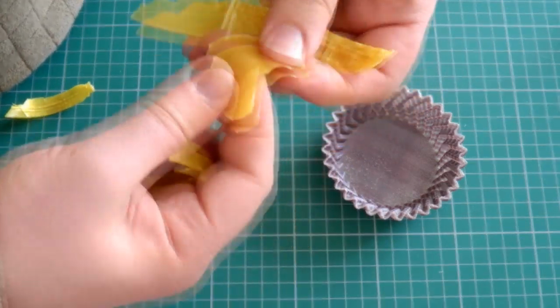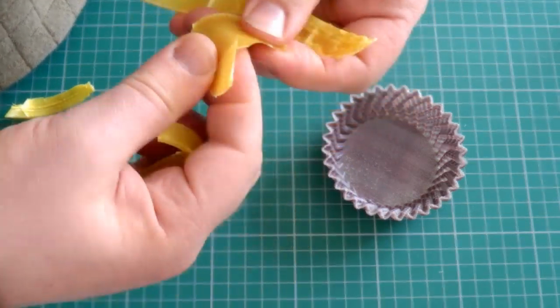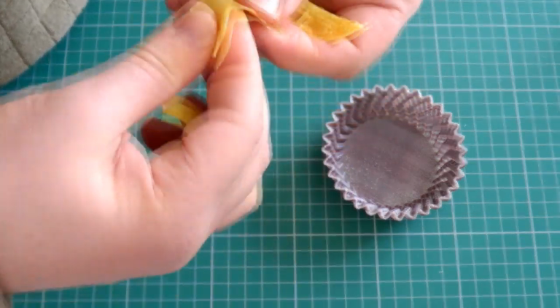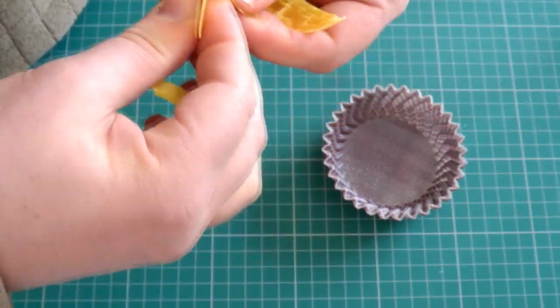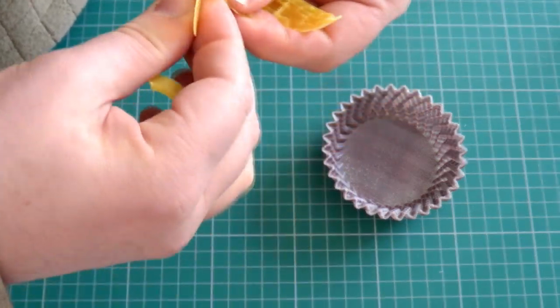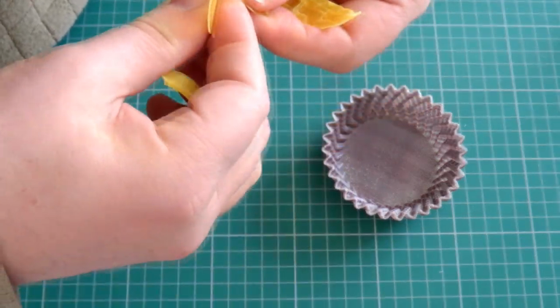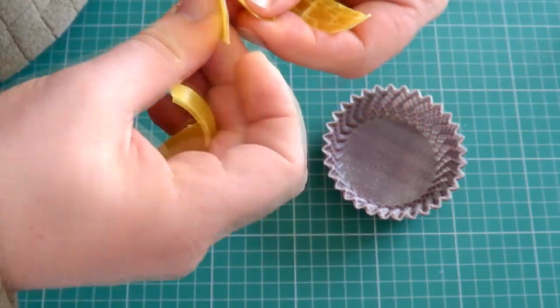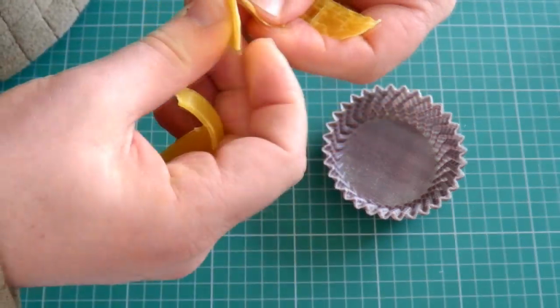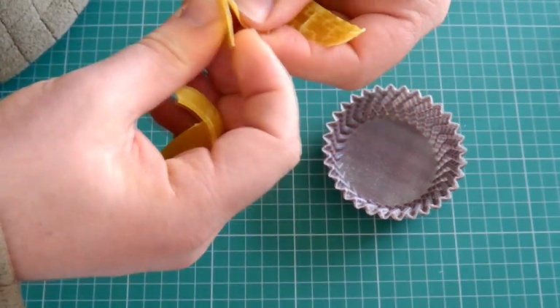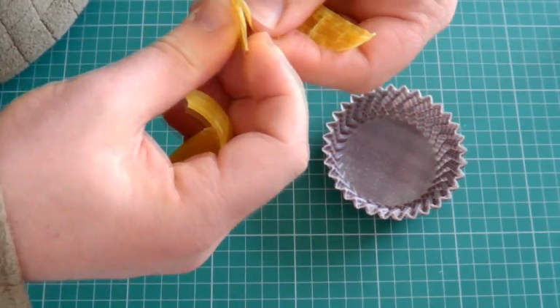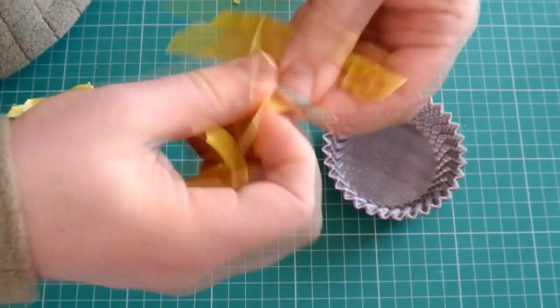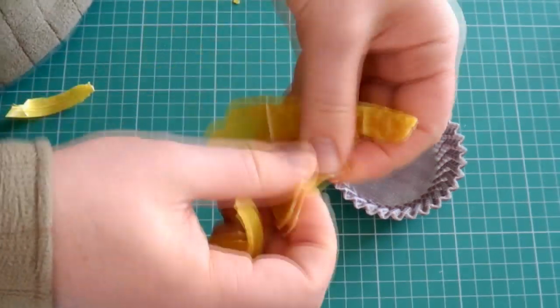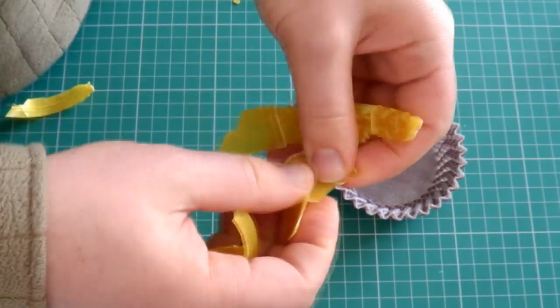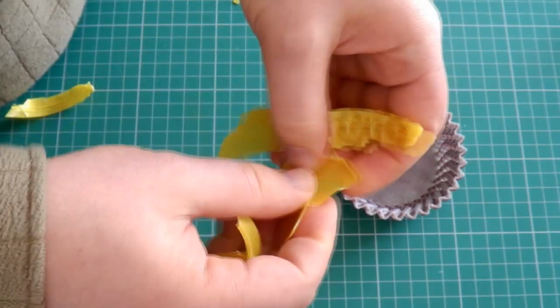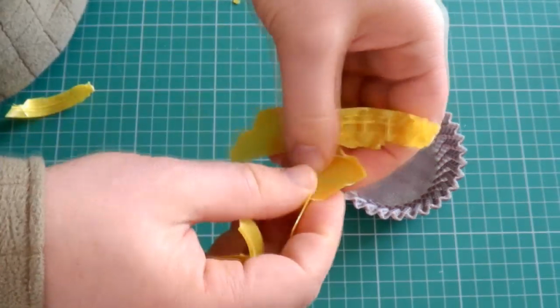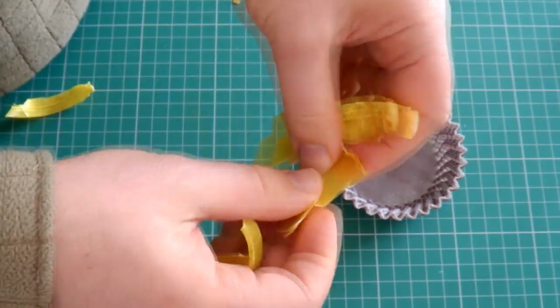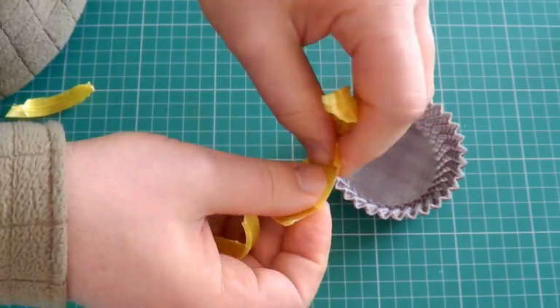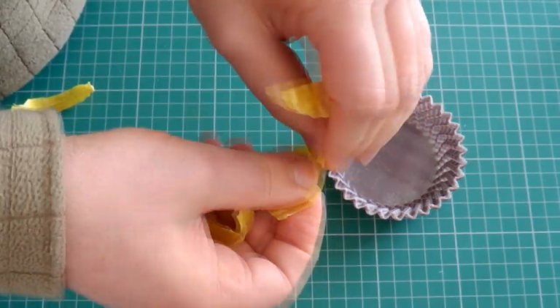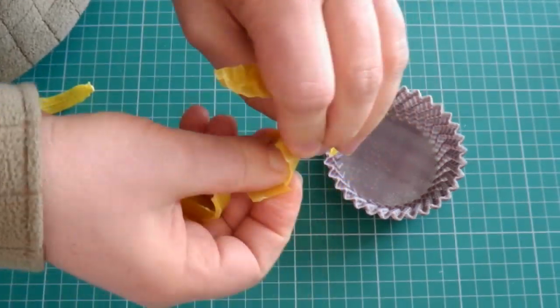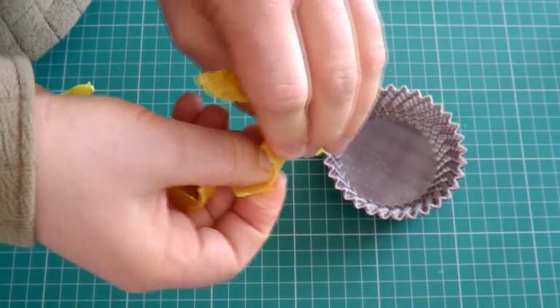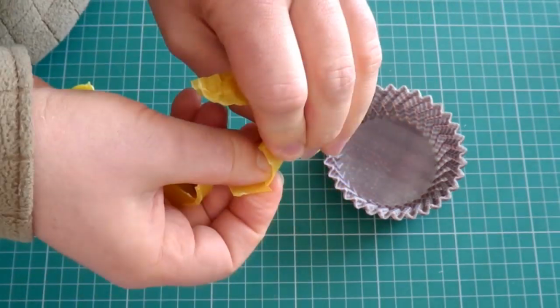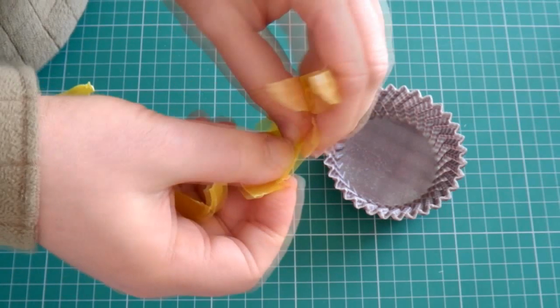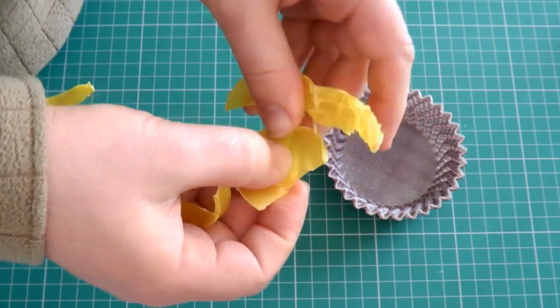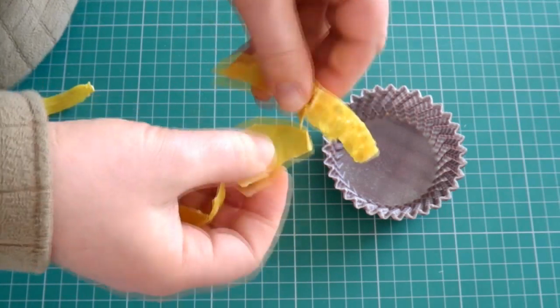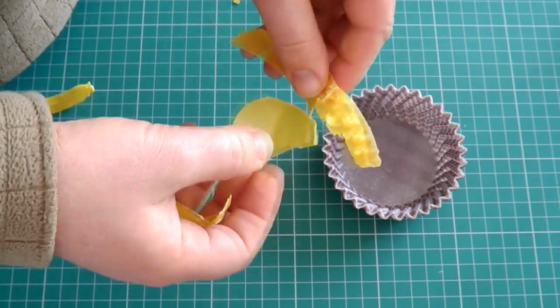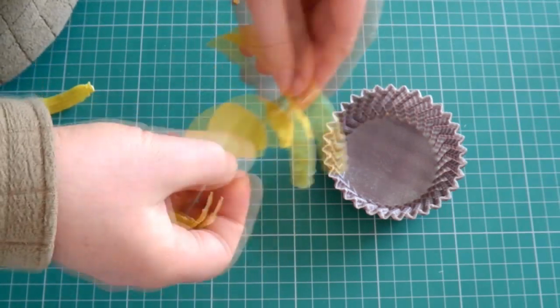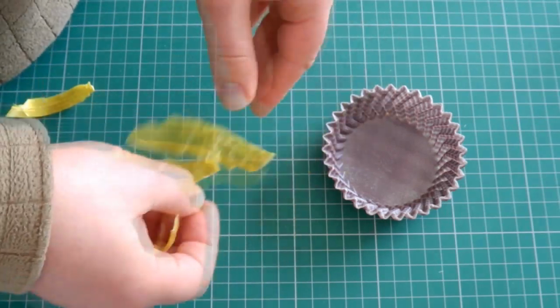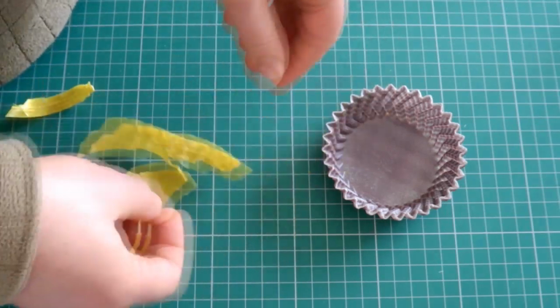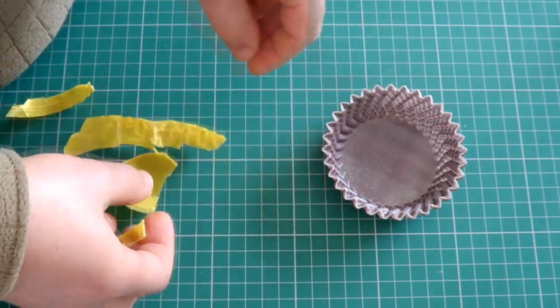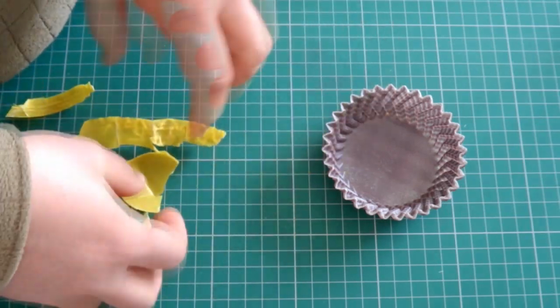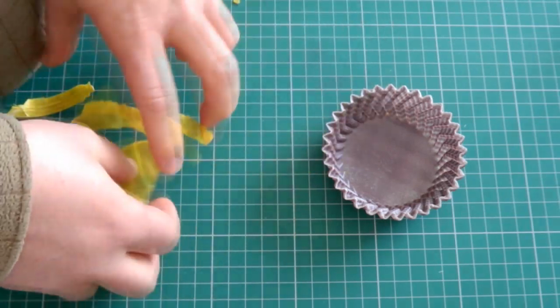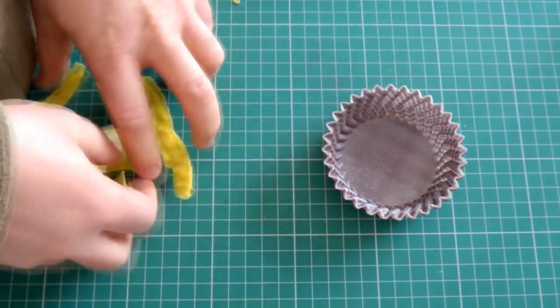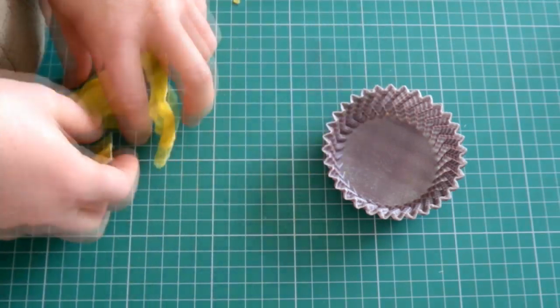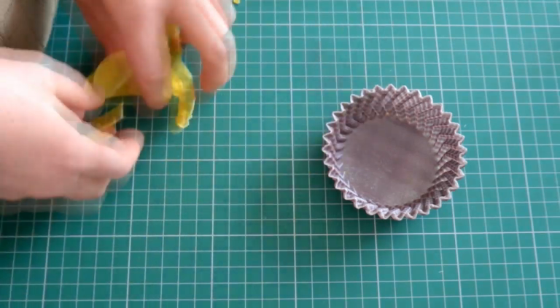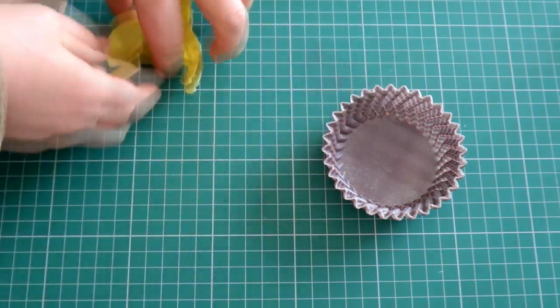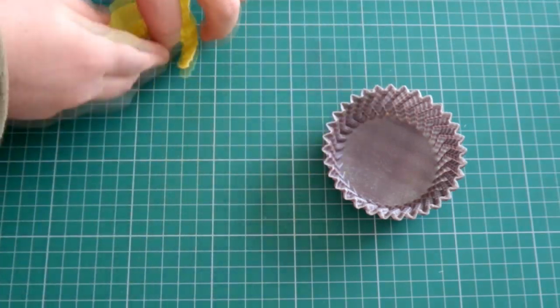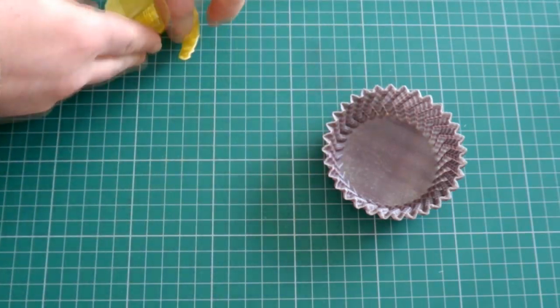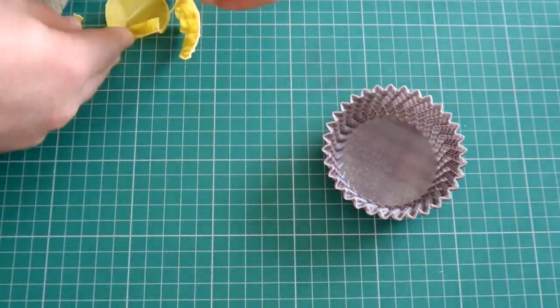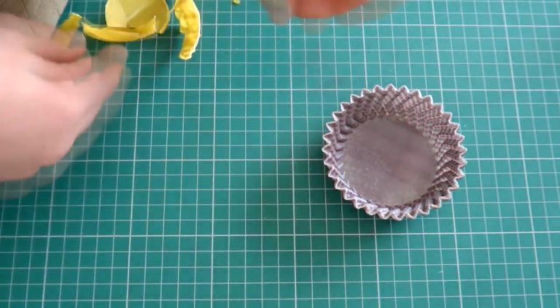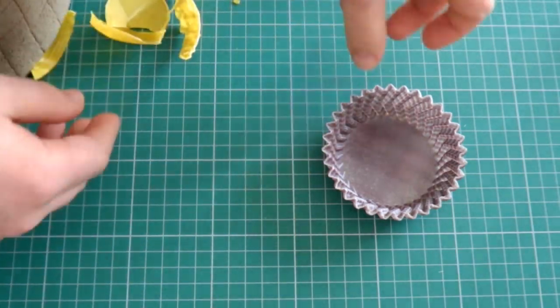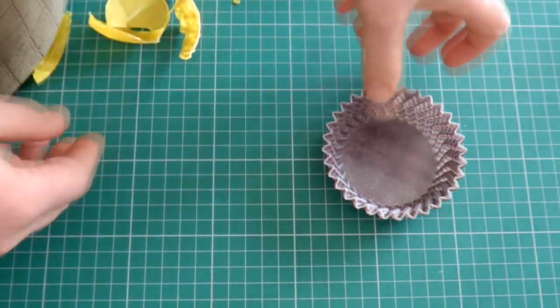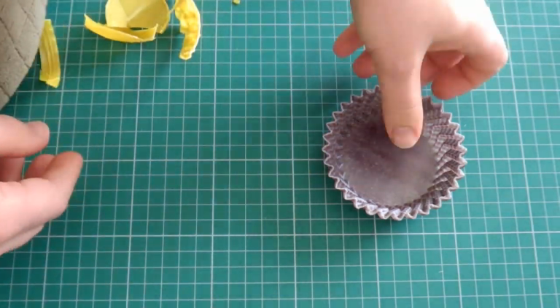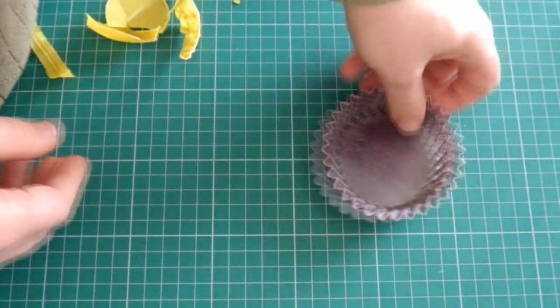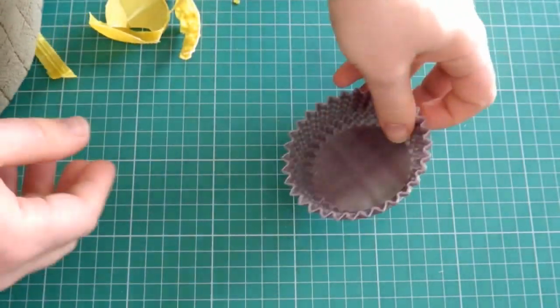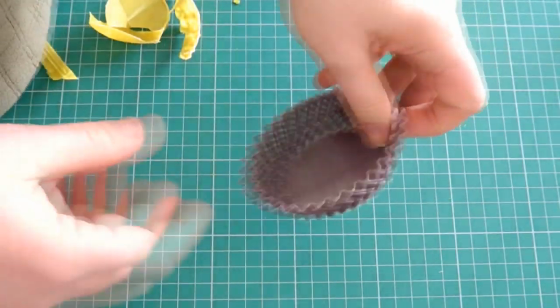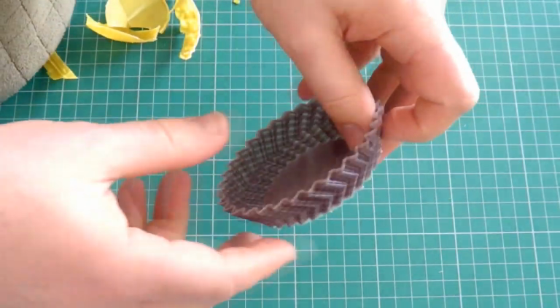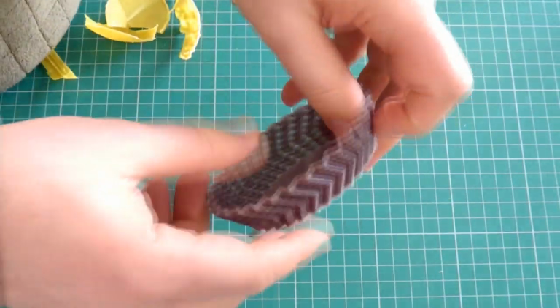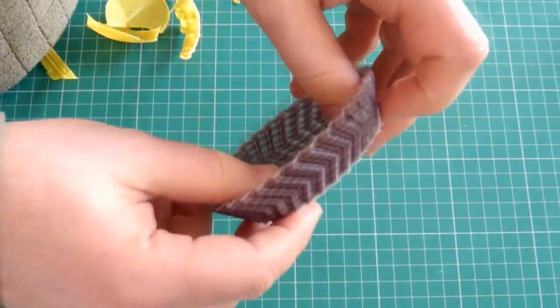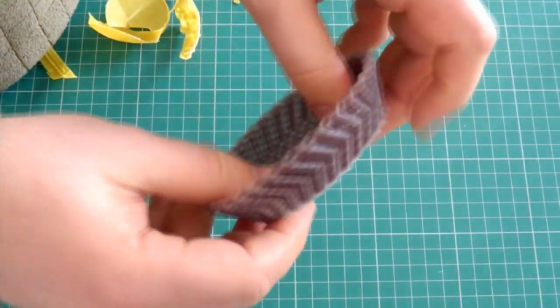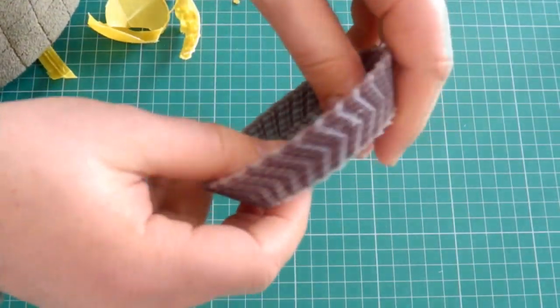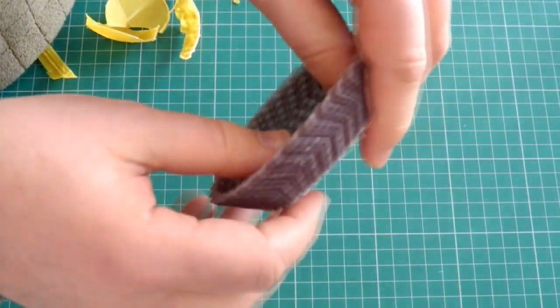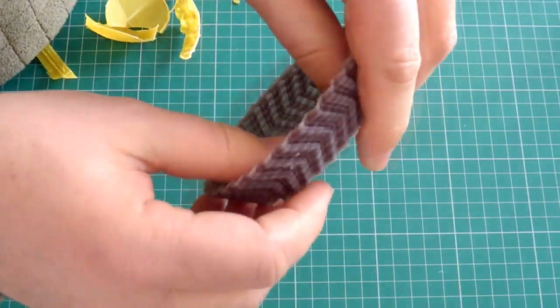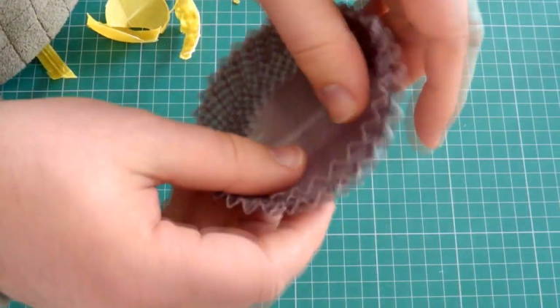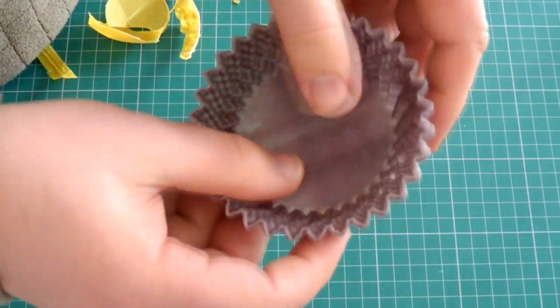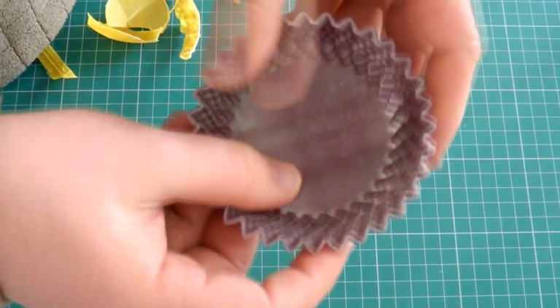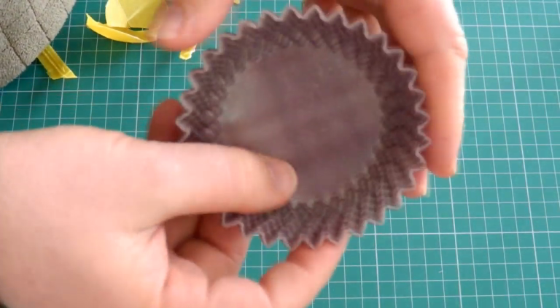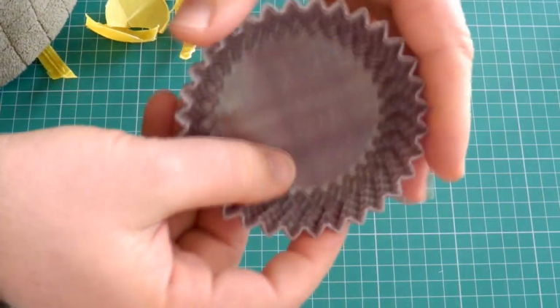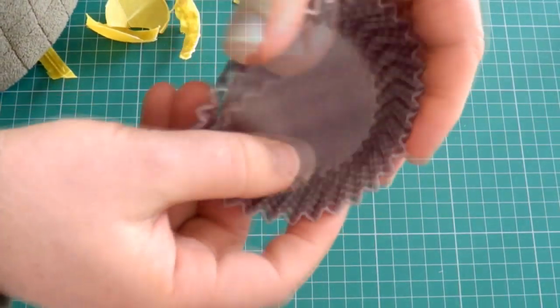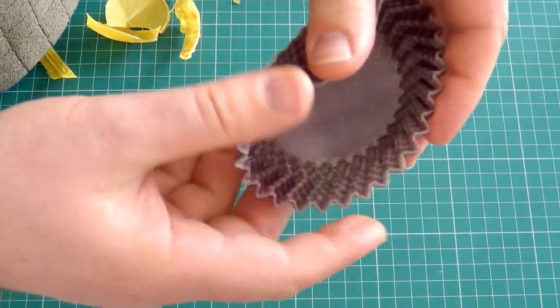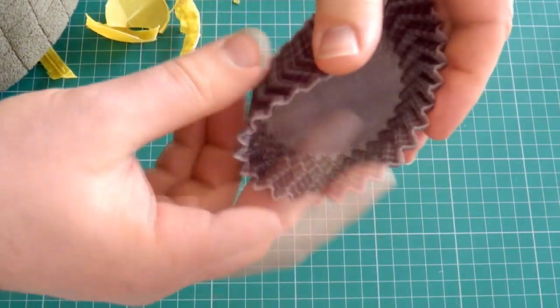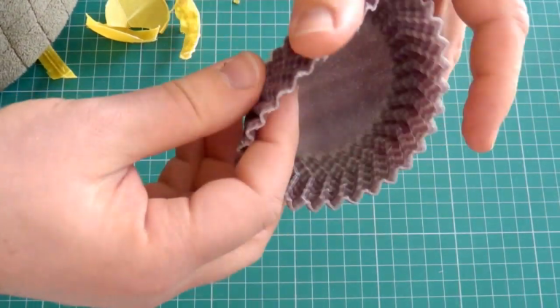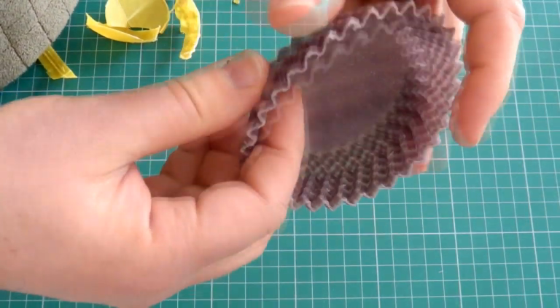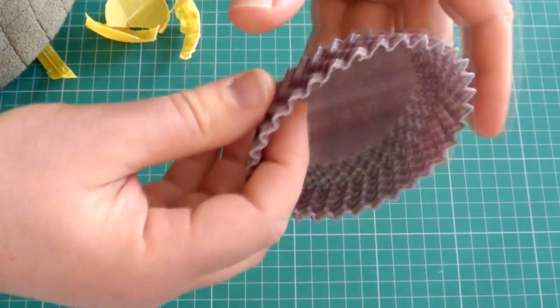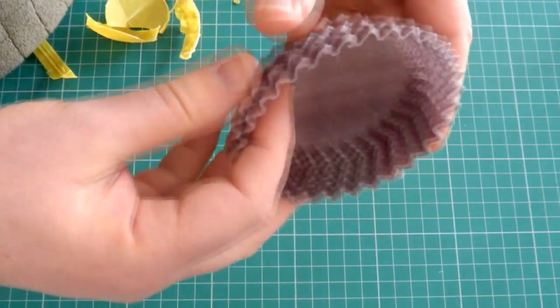So it's quite a strong, hard material. Now we're going to try the Nylon 618.